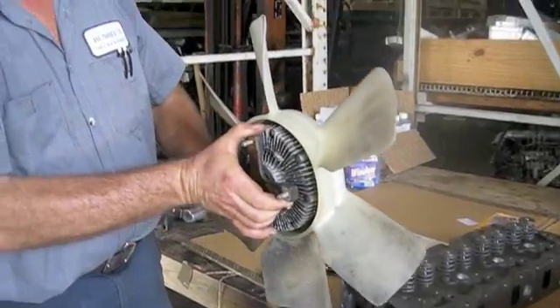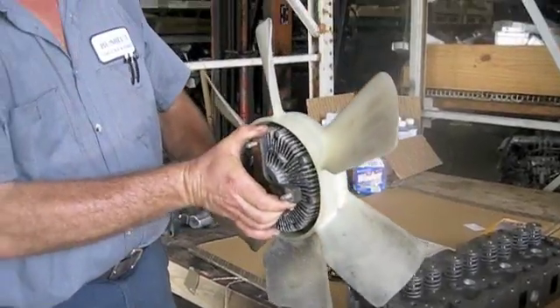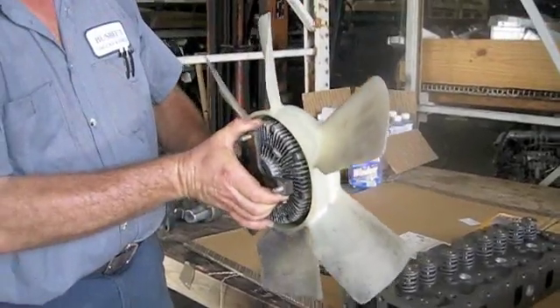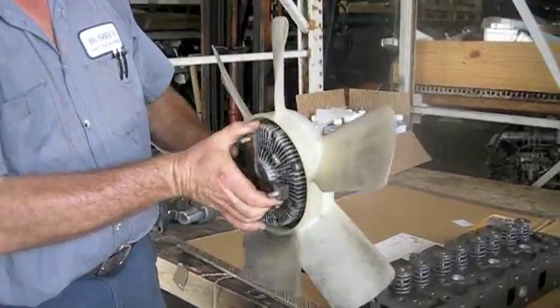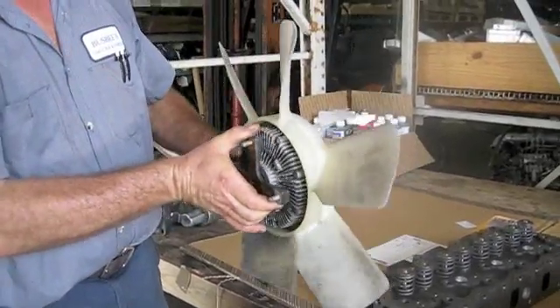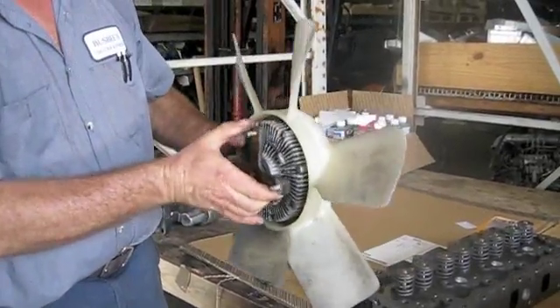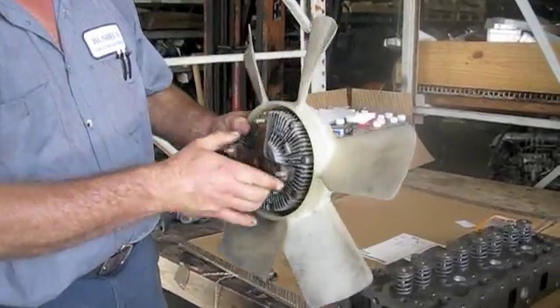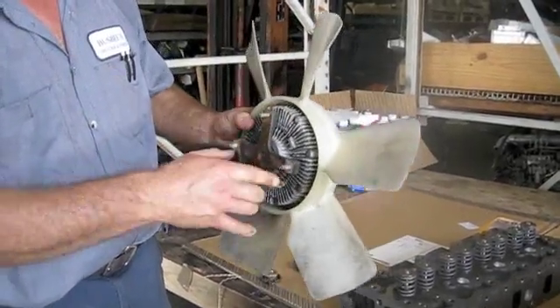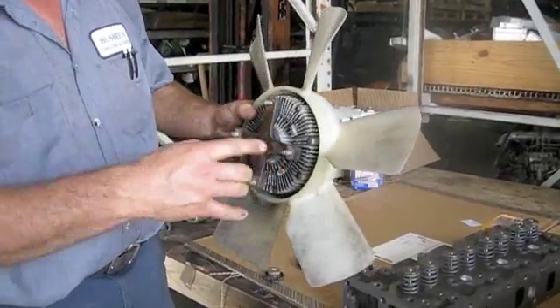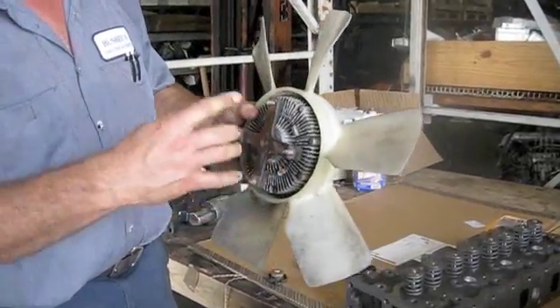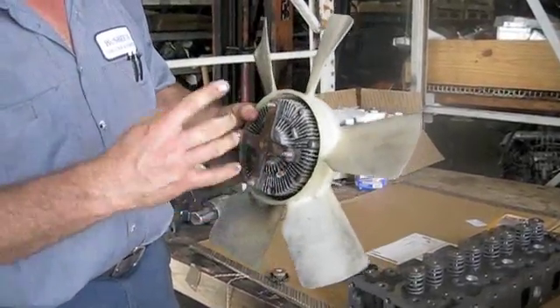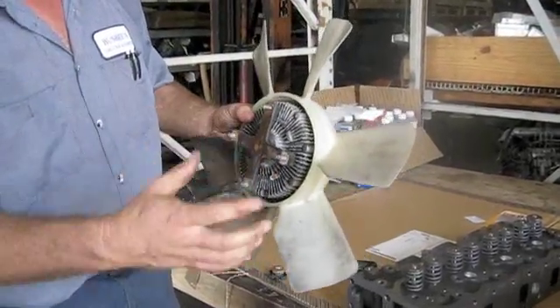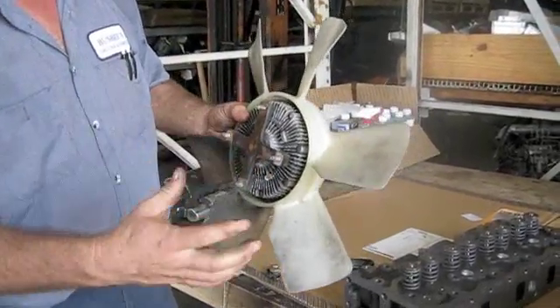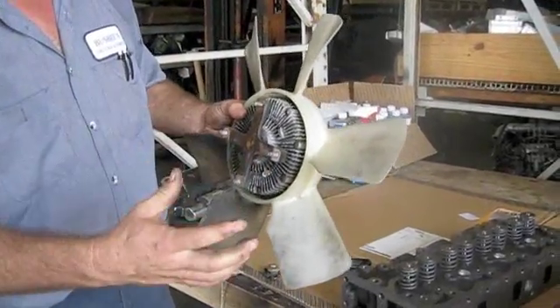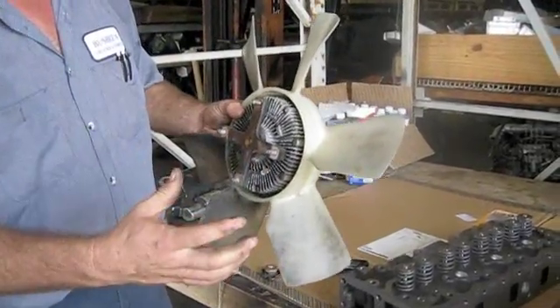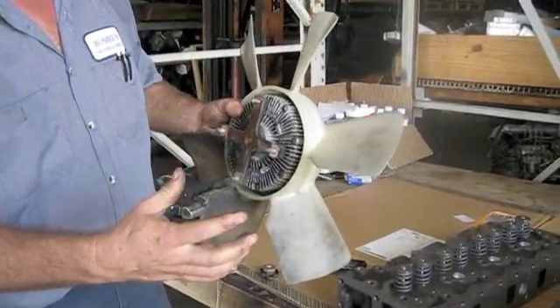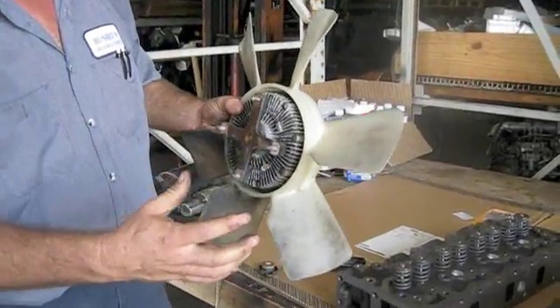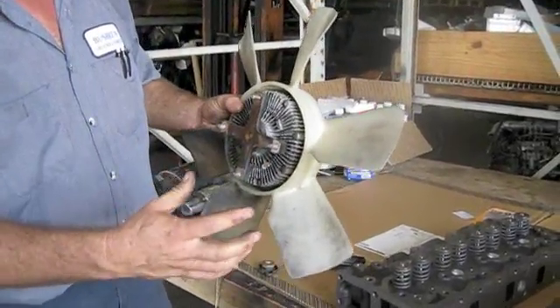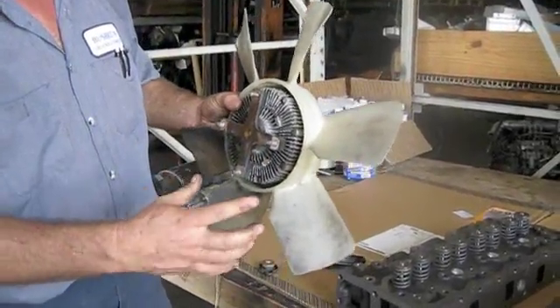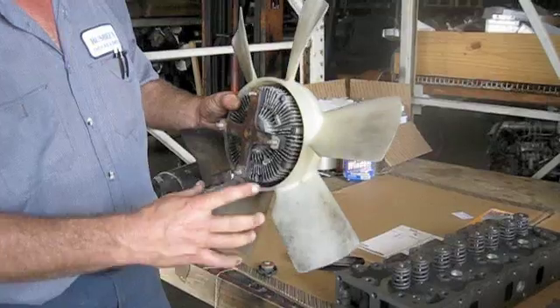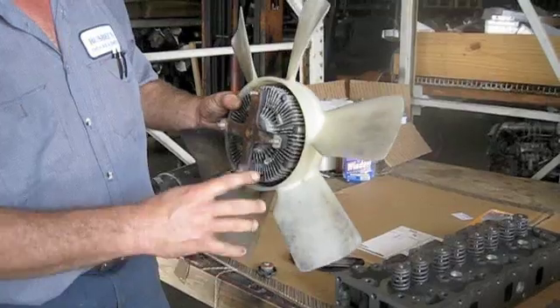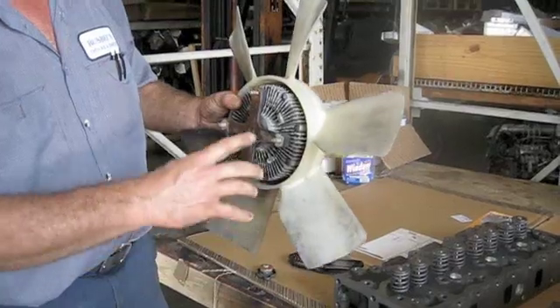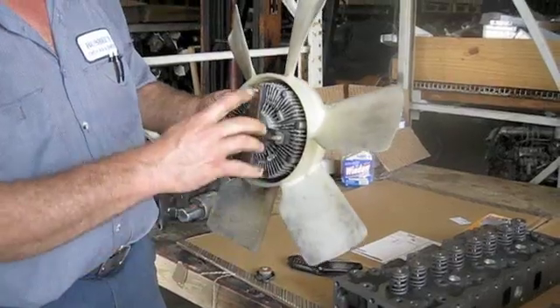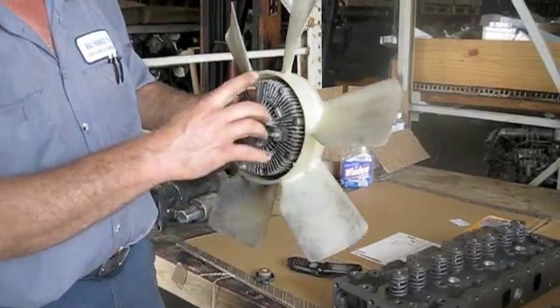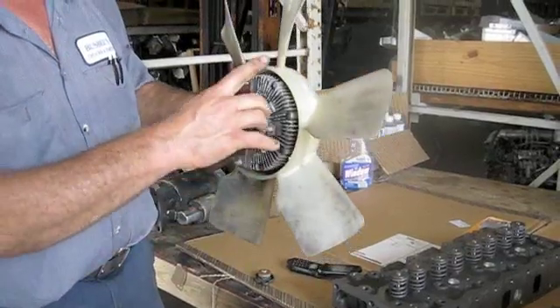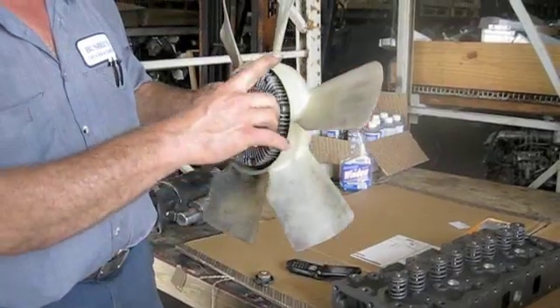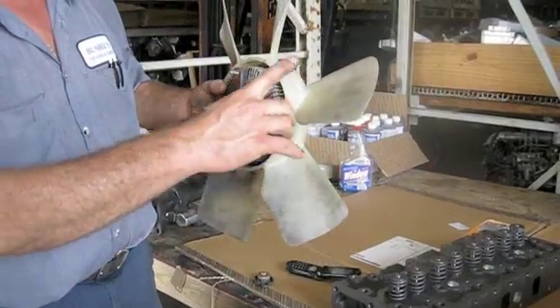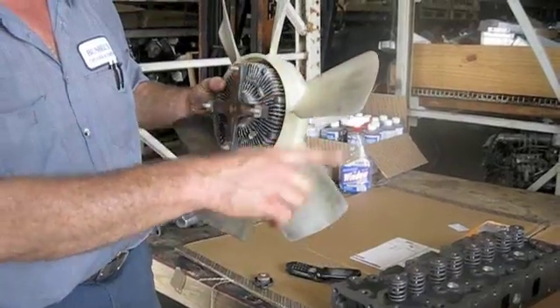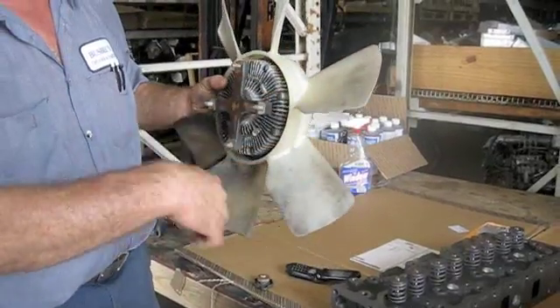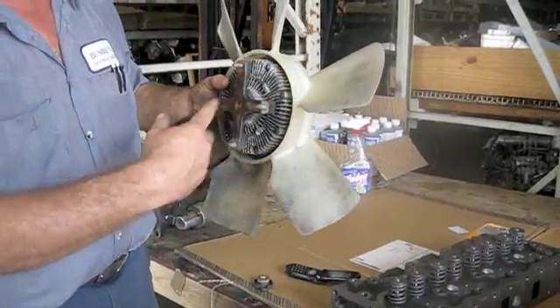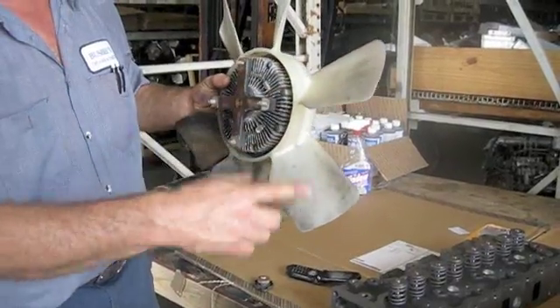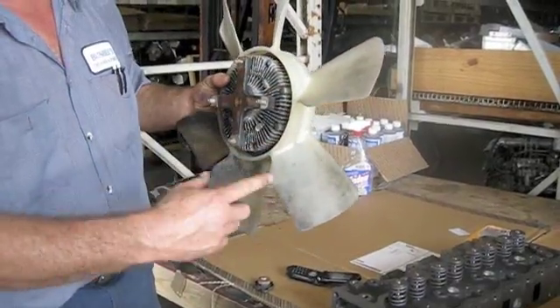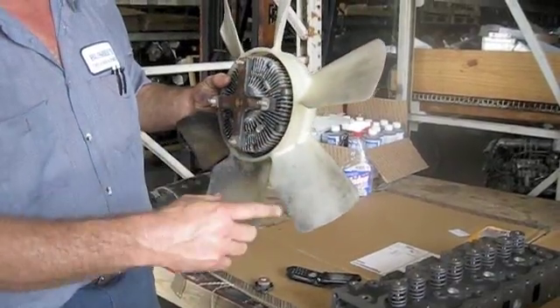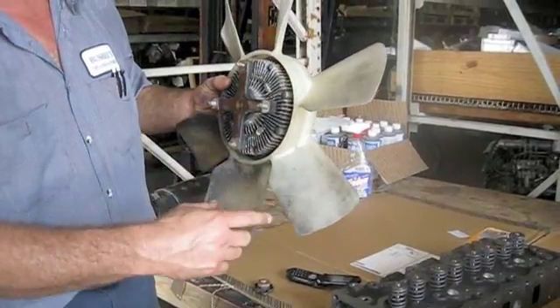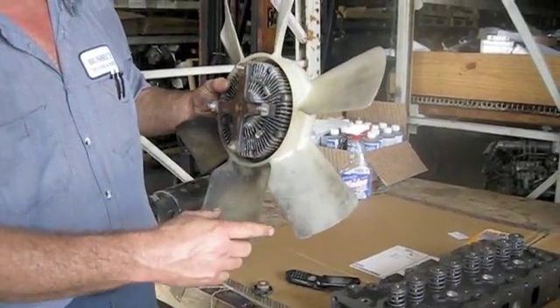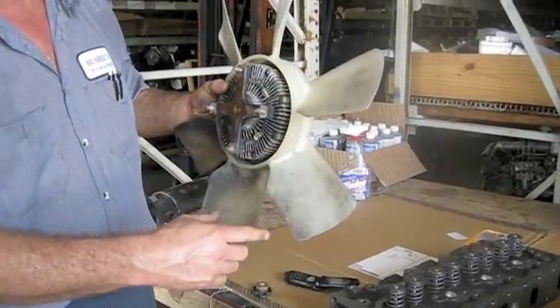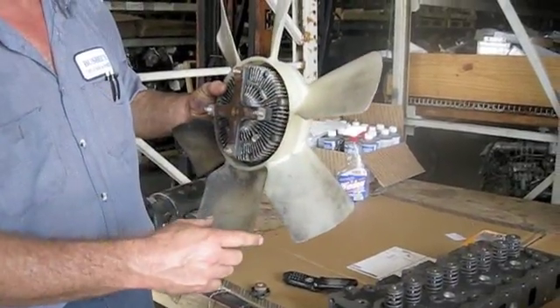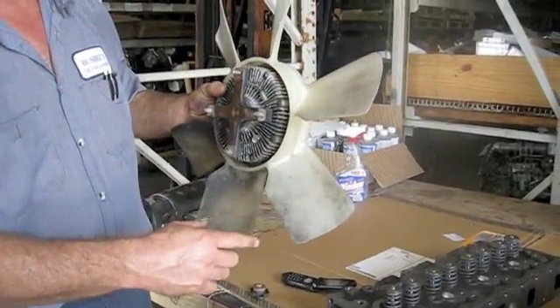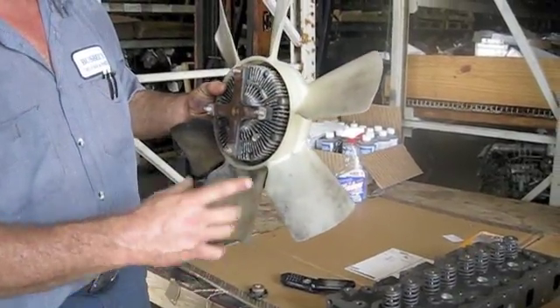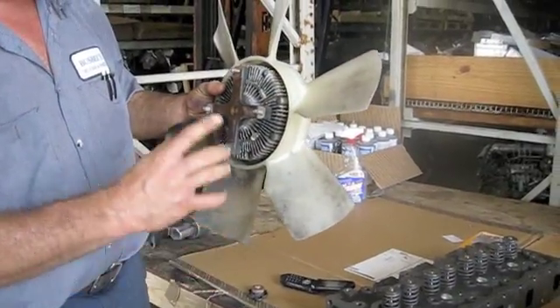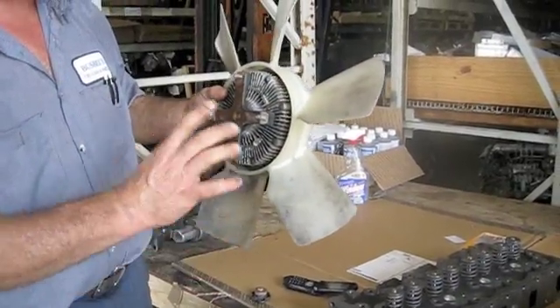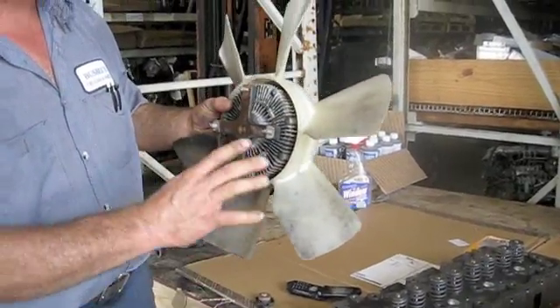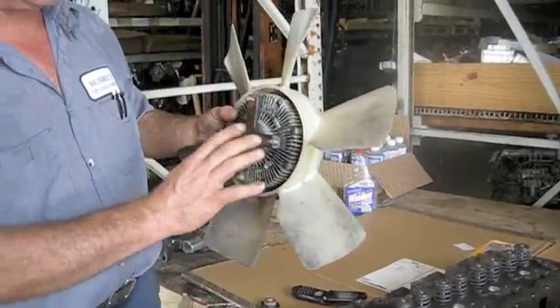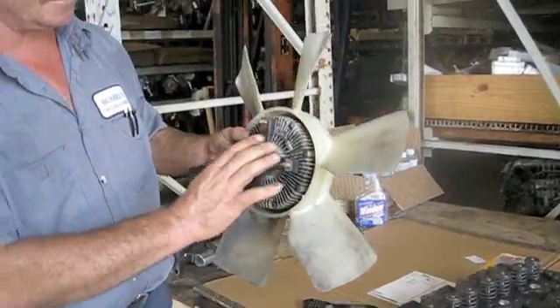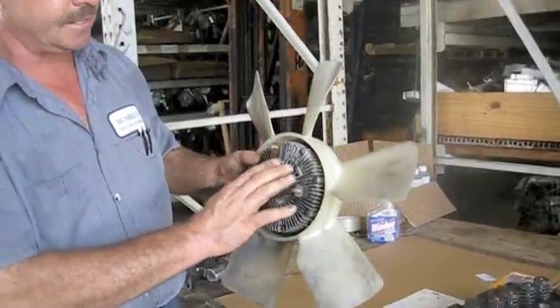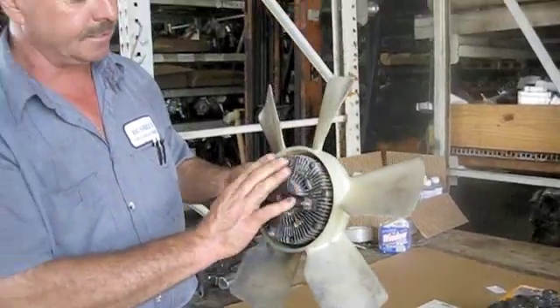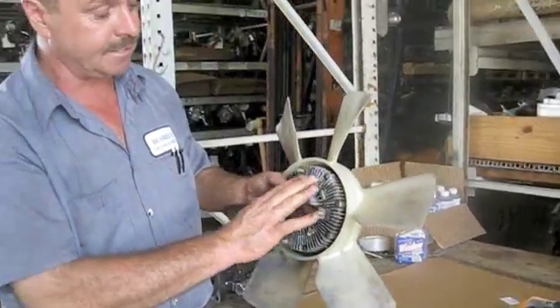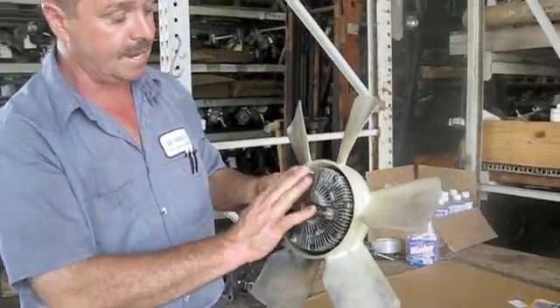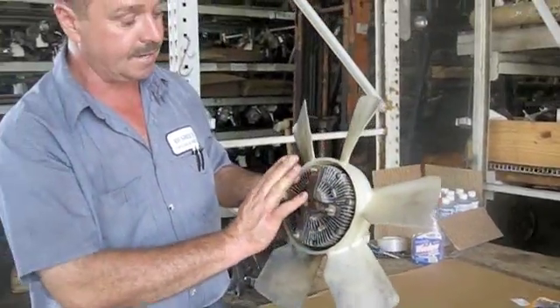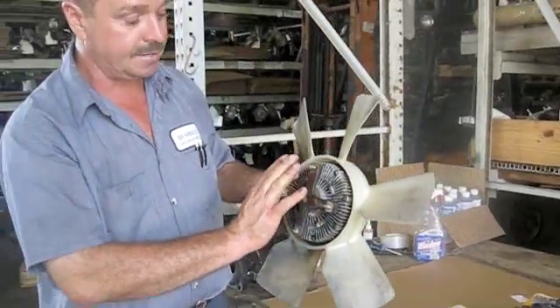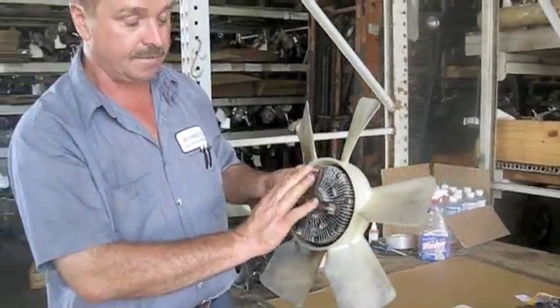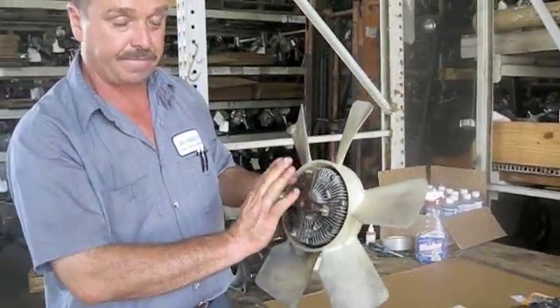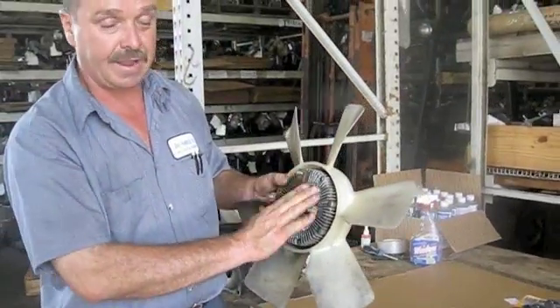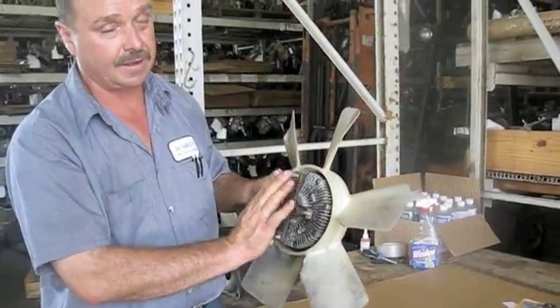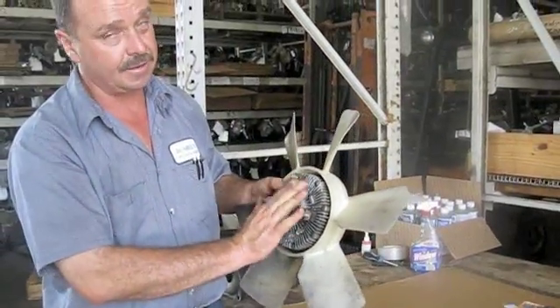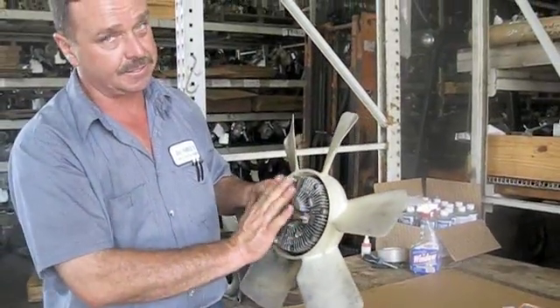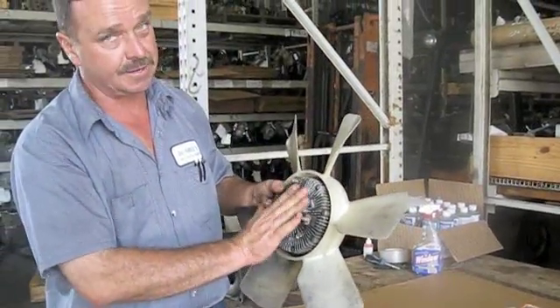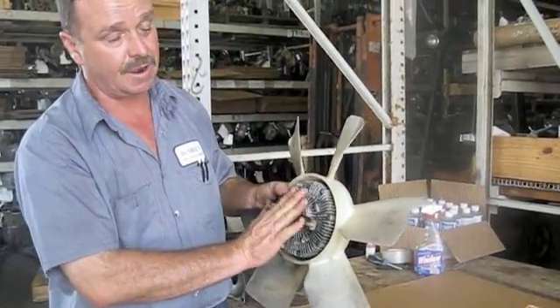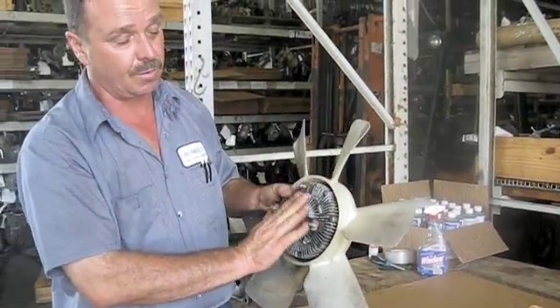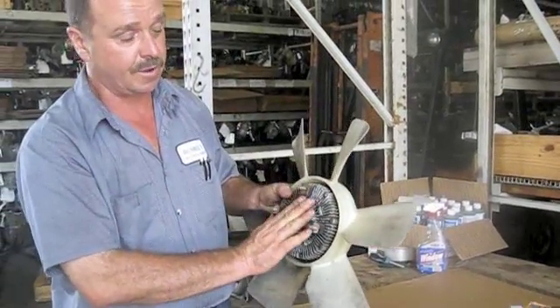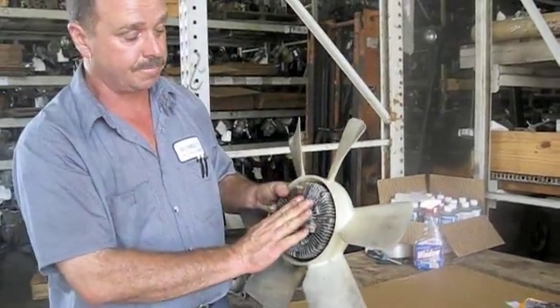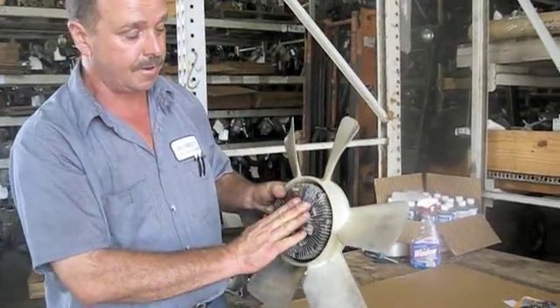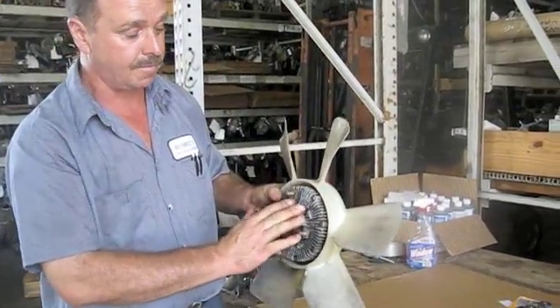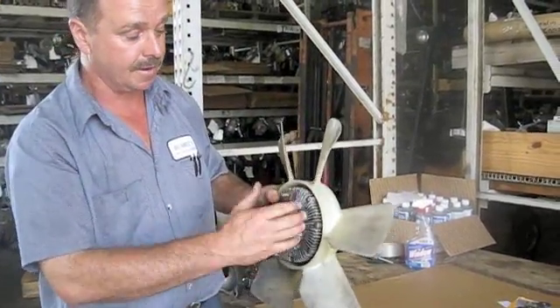The other thing to watch: if your engine is revved up and your fan is barely spinning, that's a telltale sign that your fan clutch is not working properly.